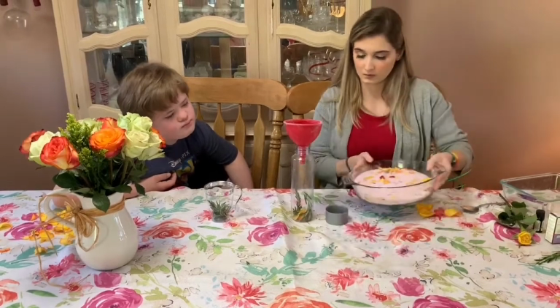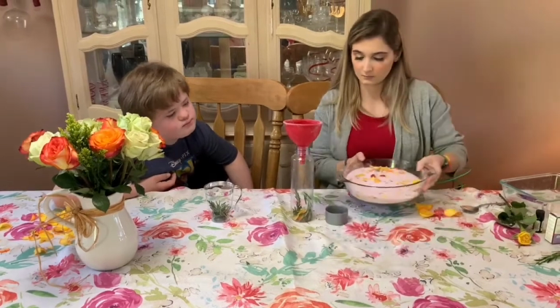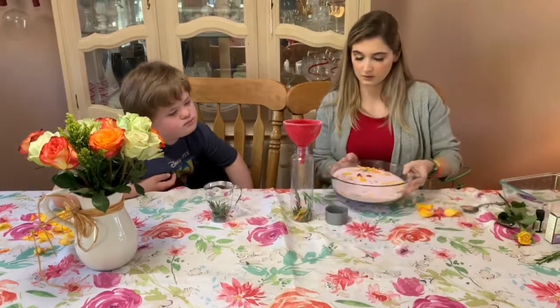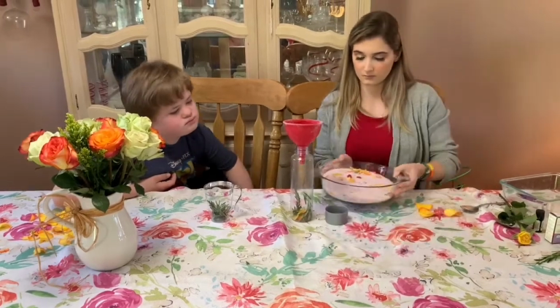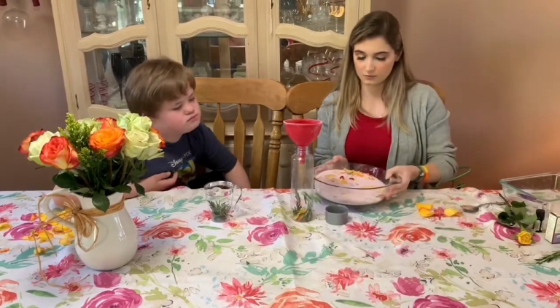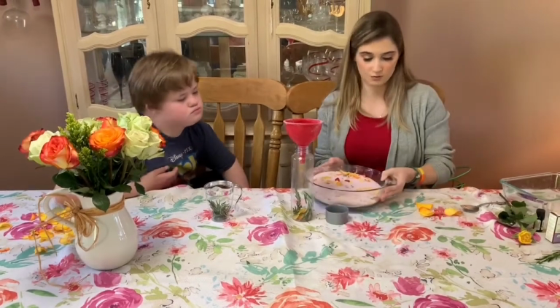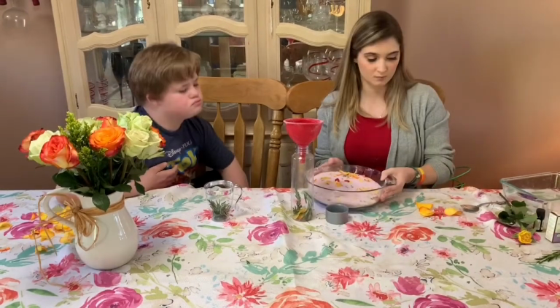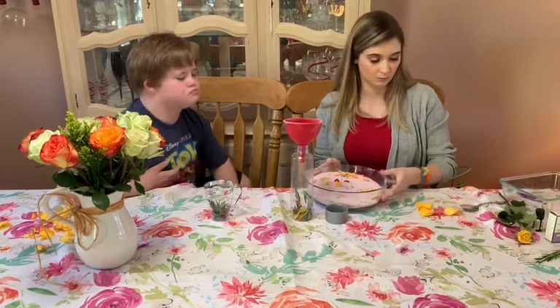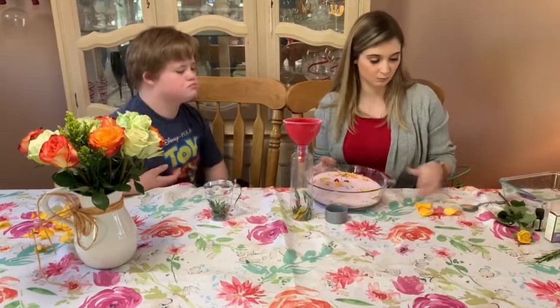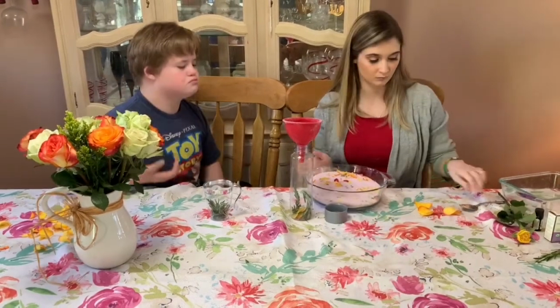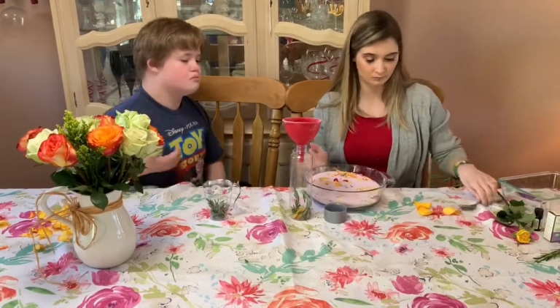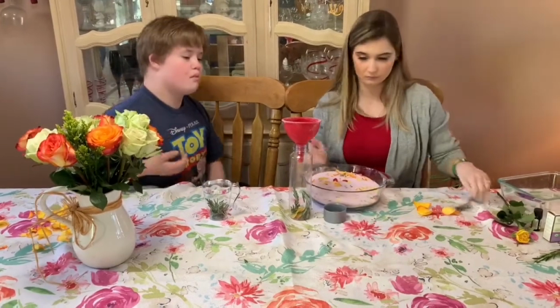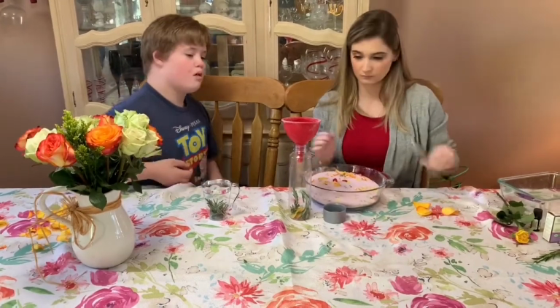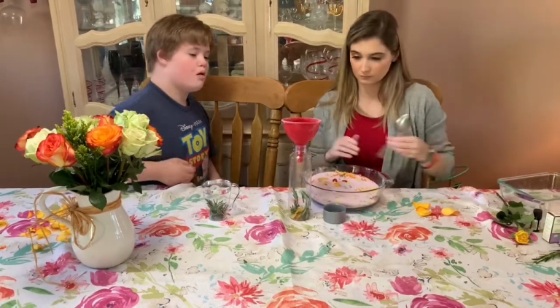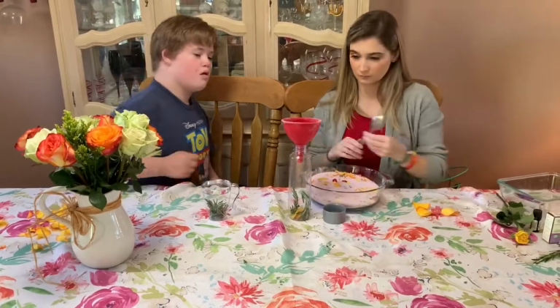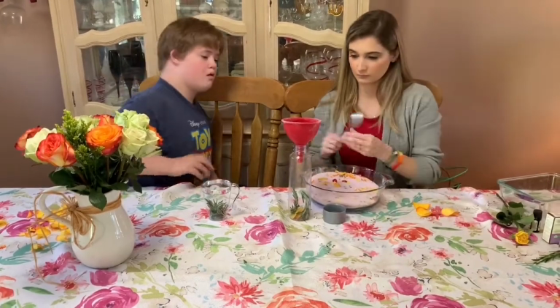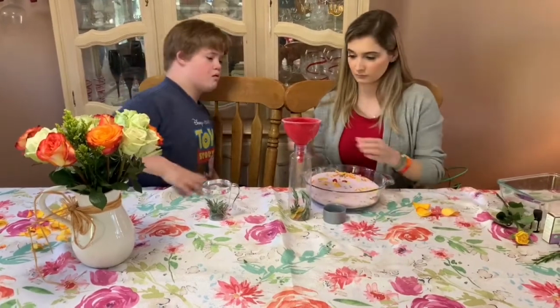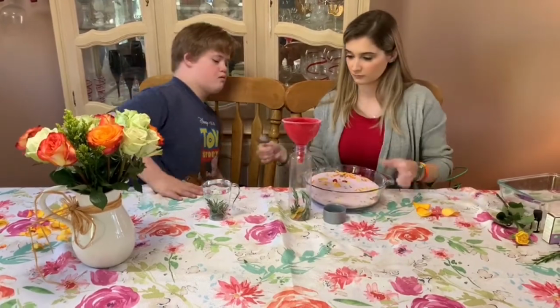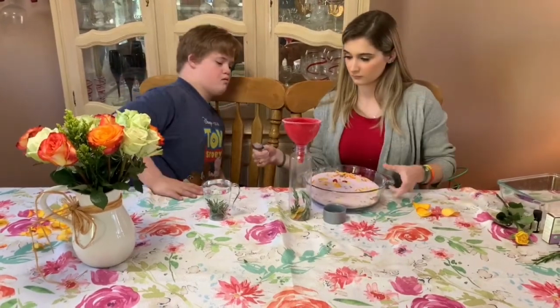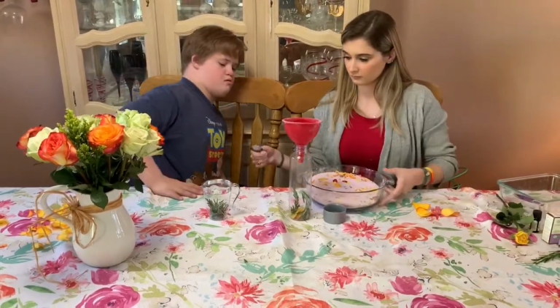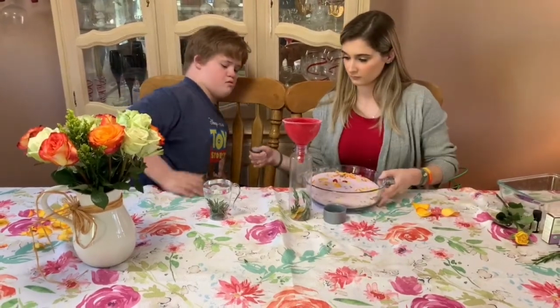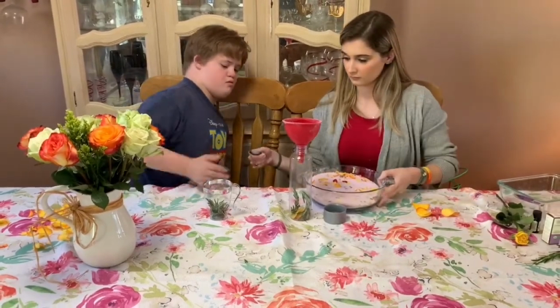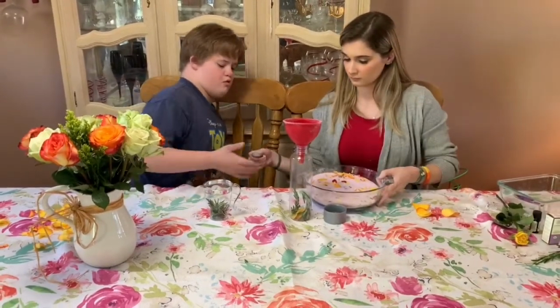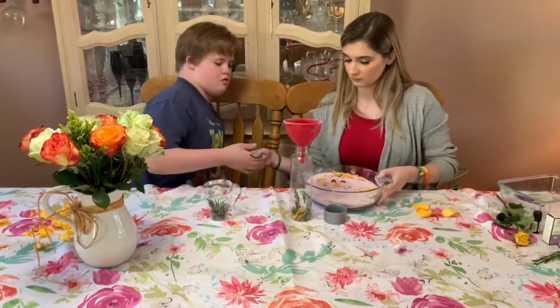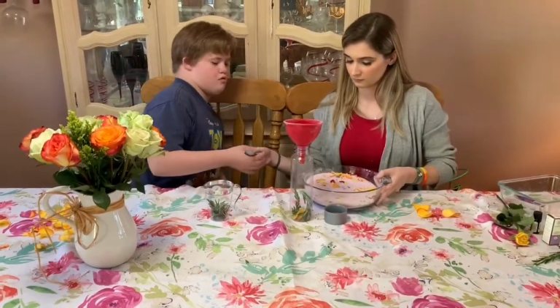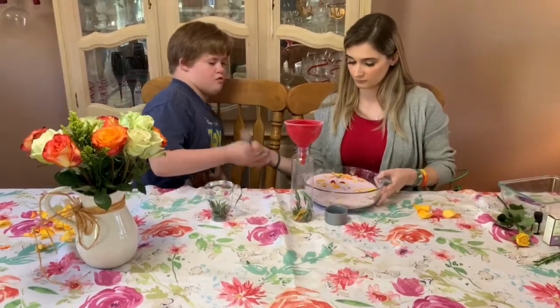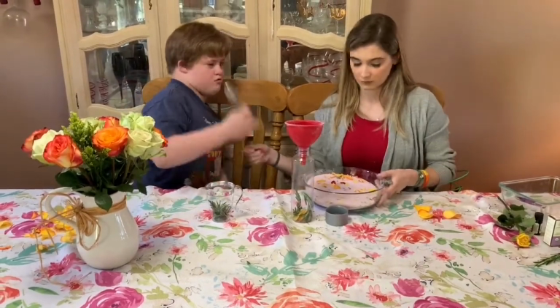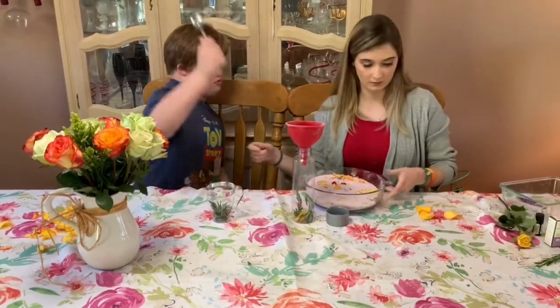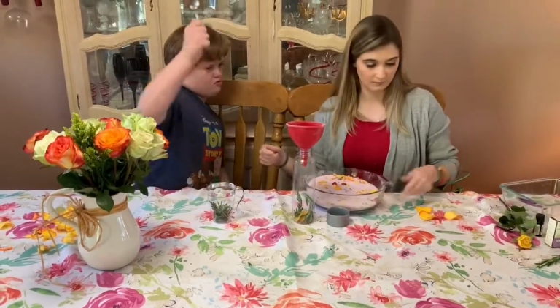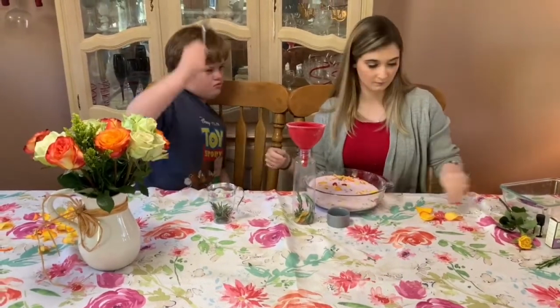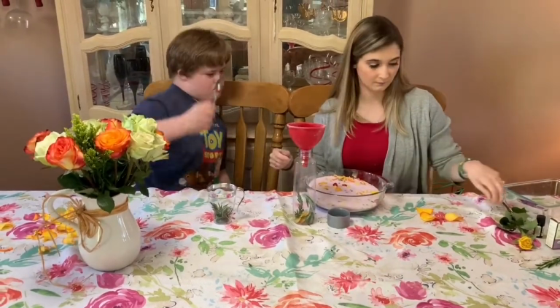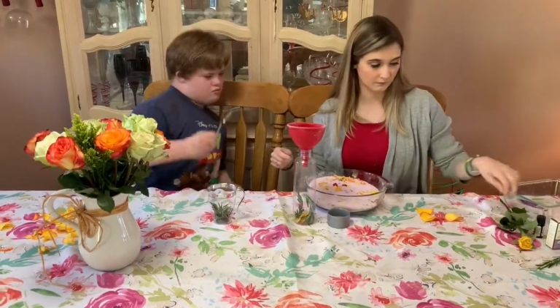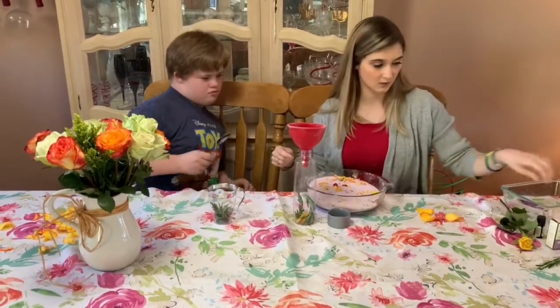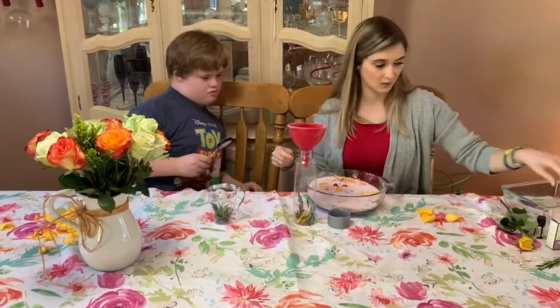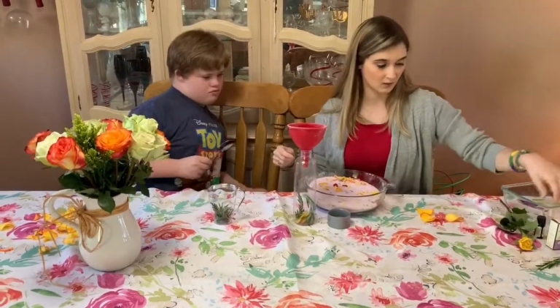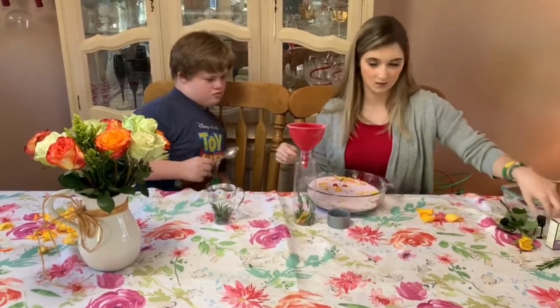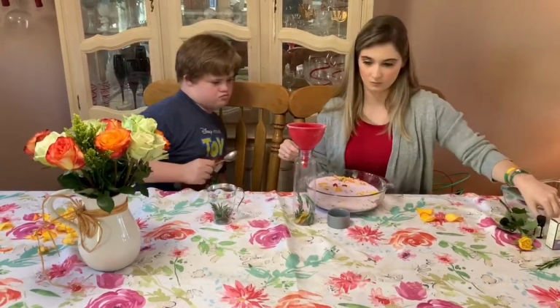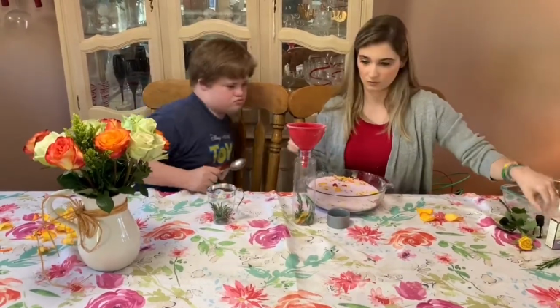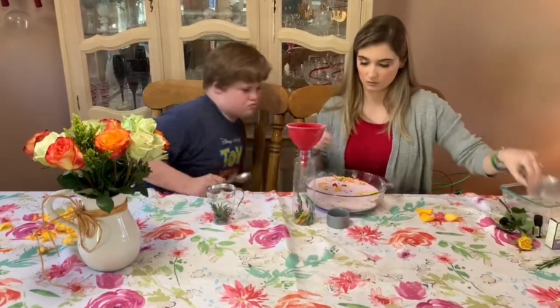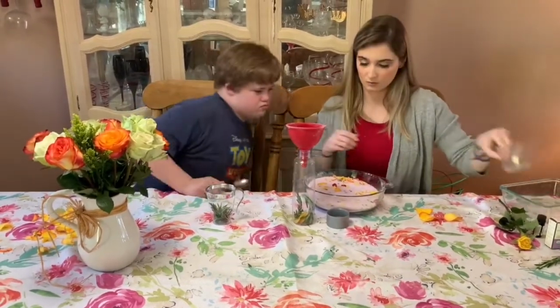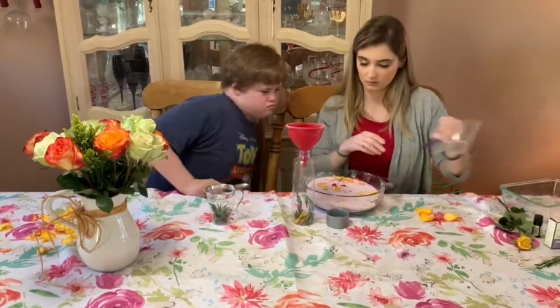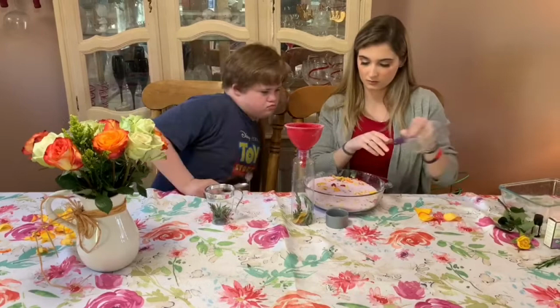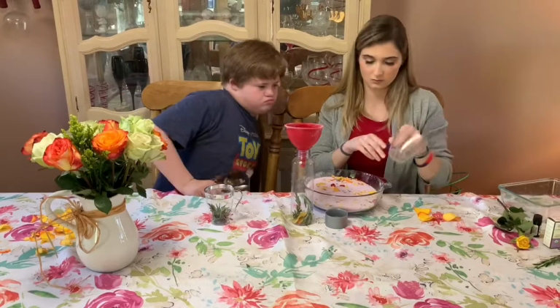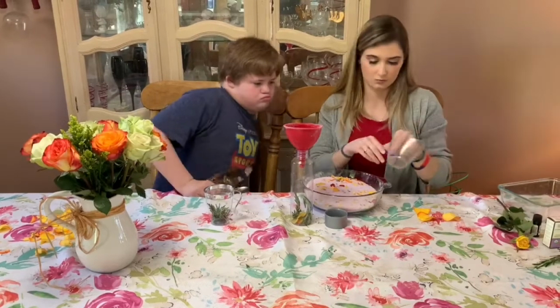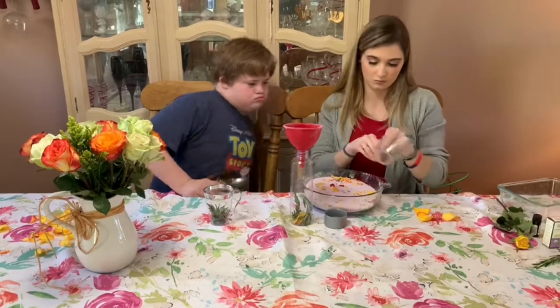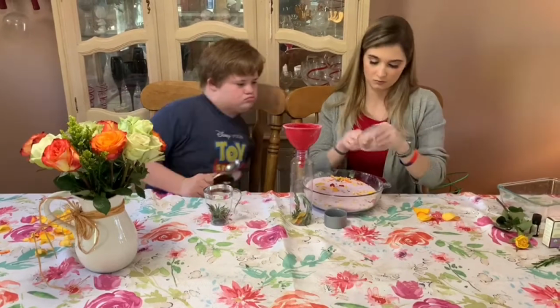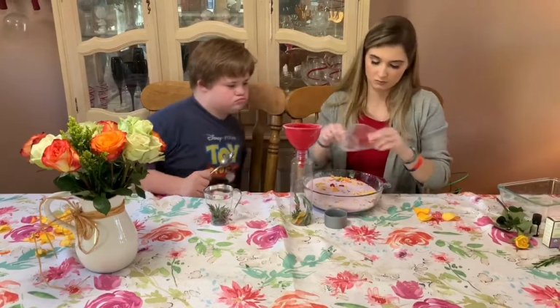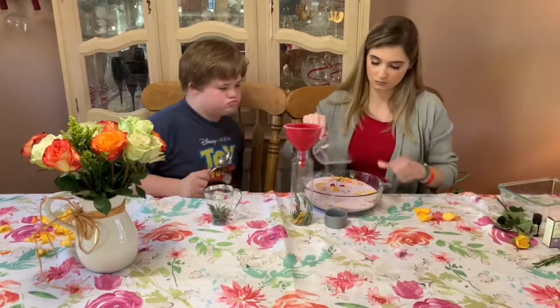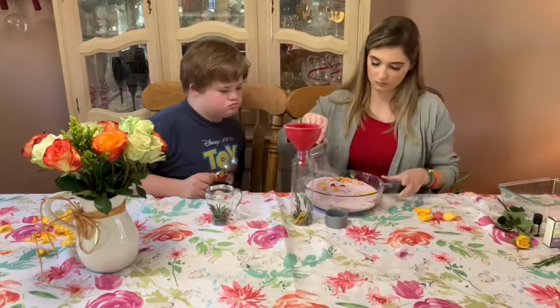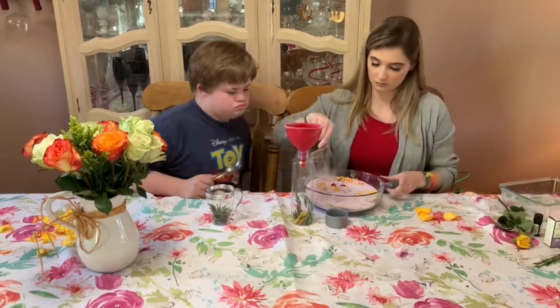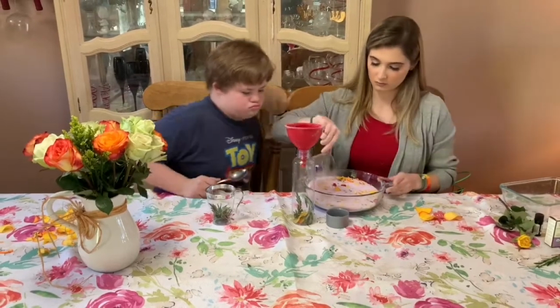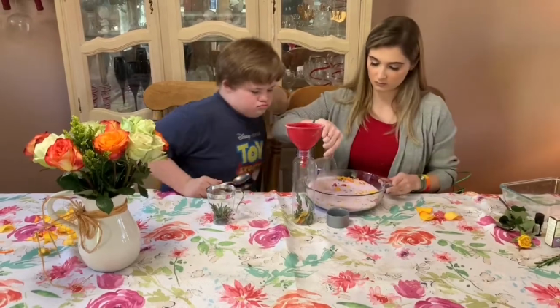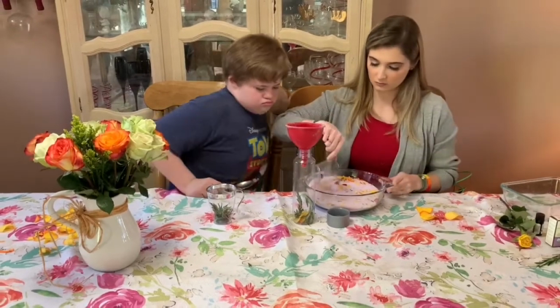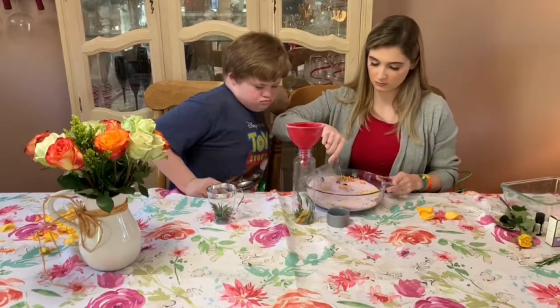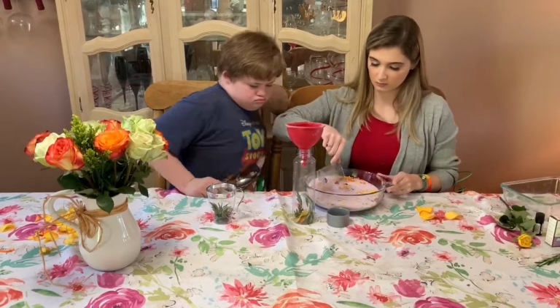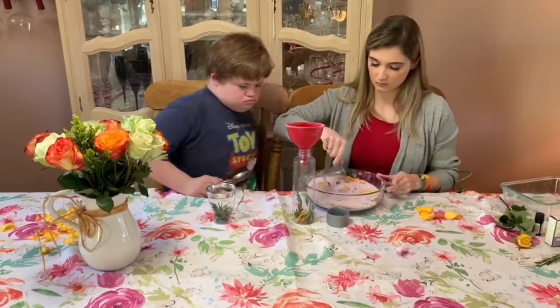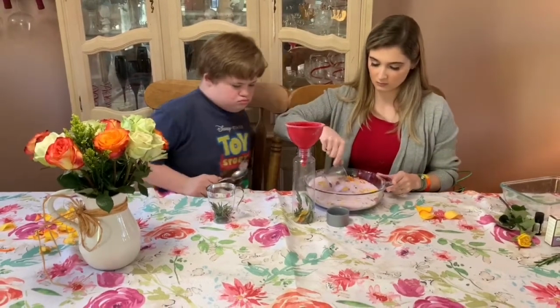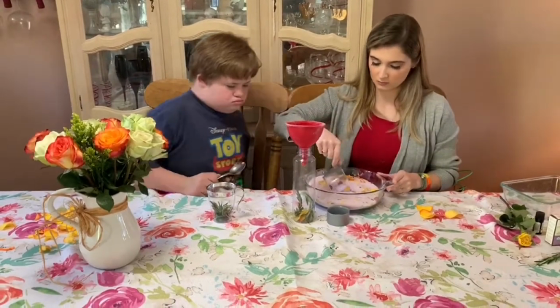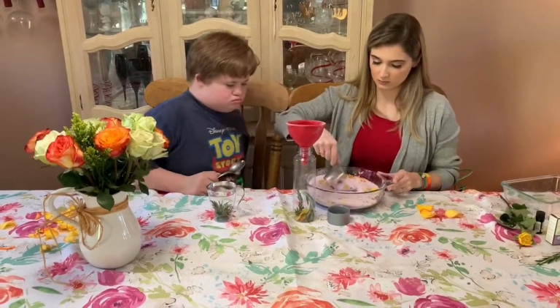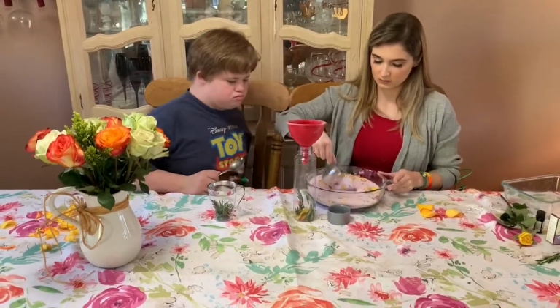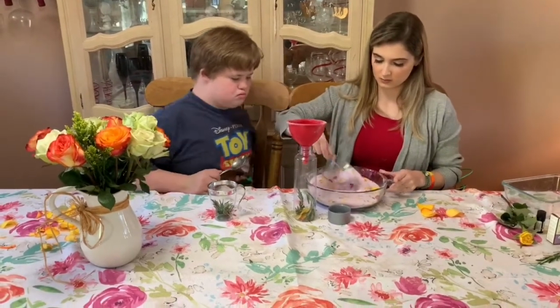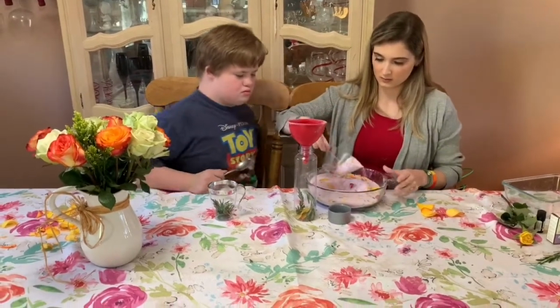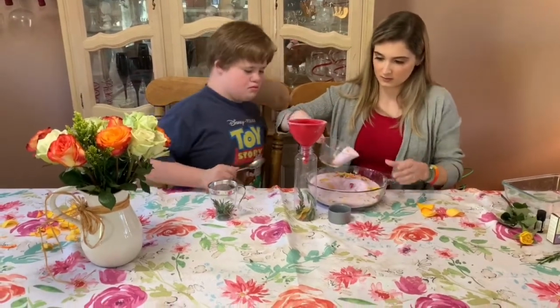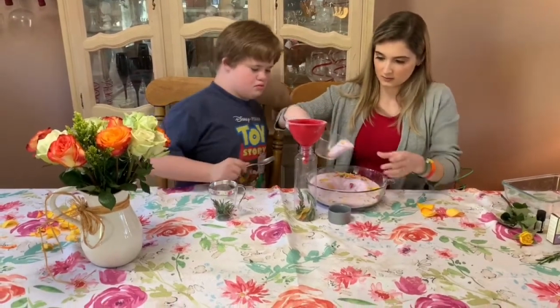I'm going to get your spoon. Ready? And we're going to pick some.